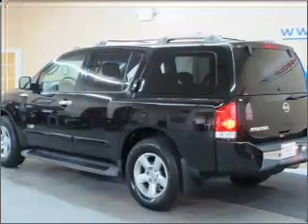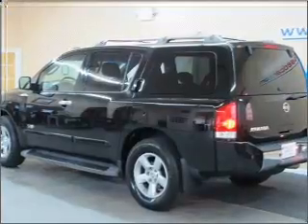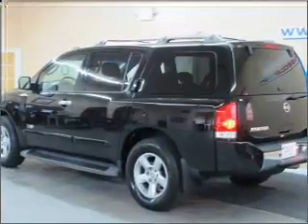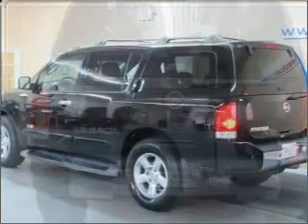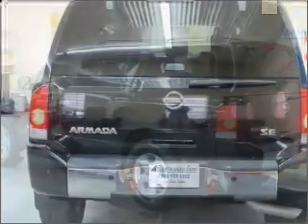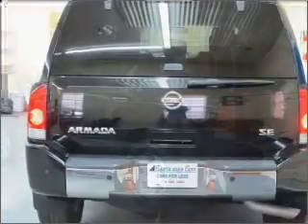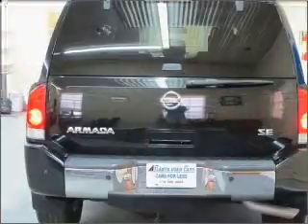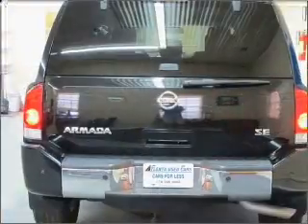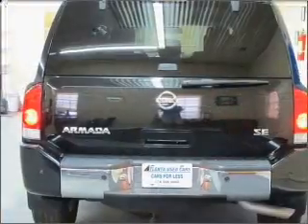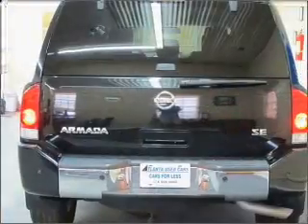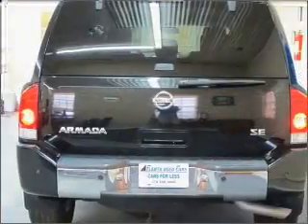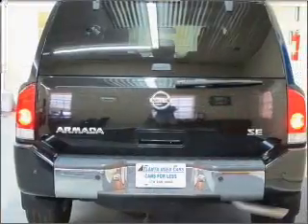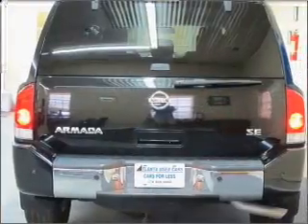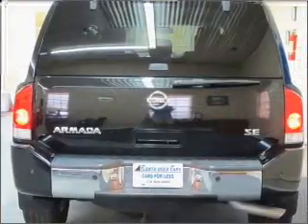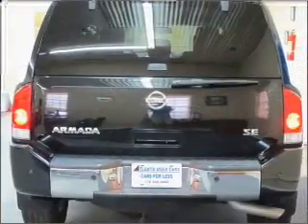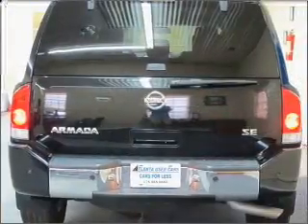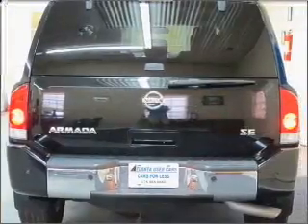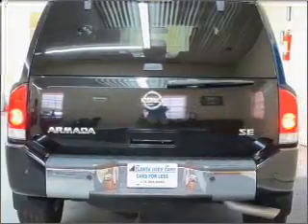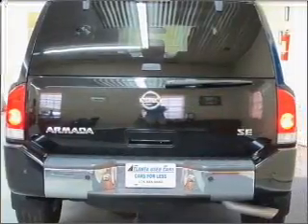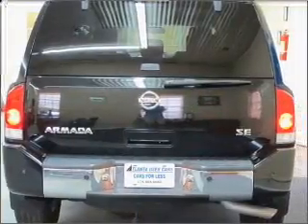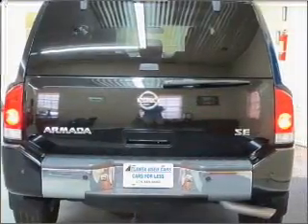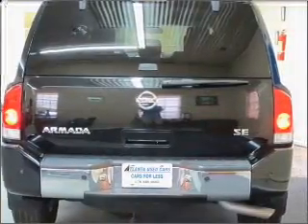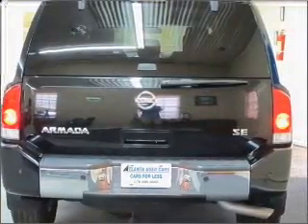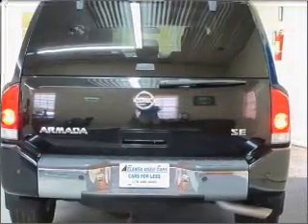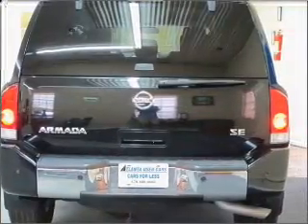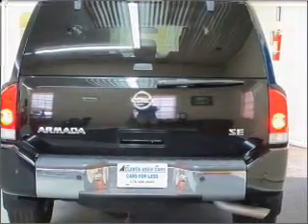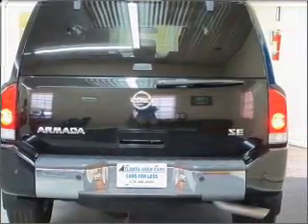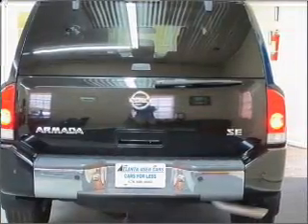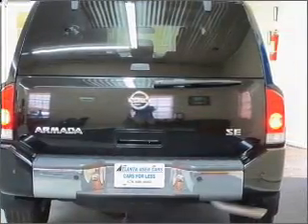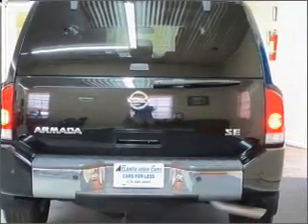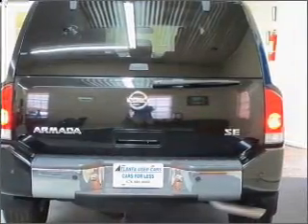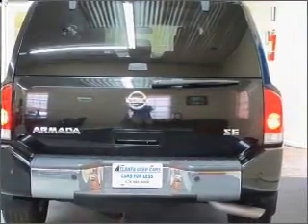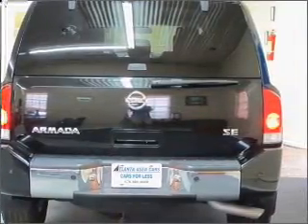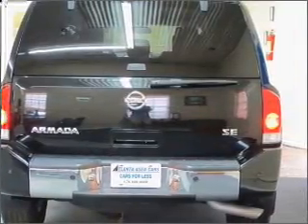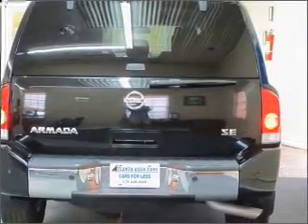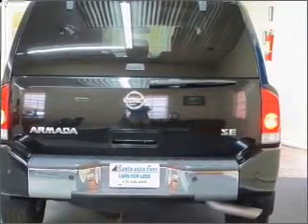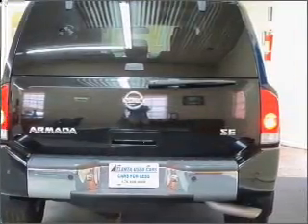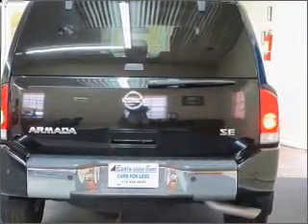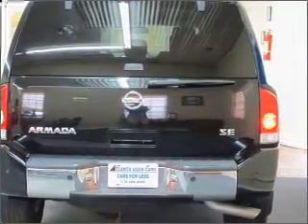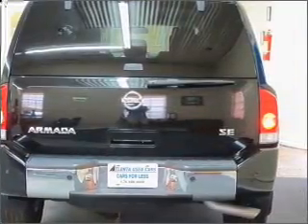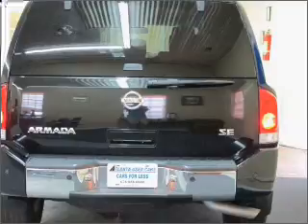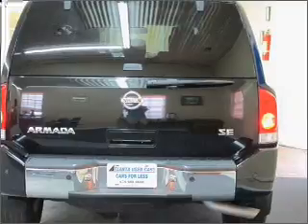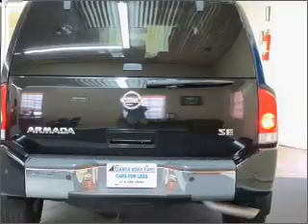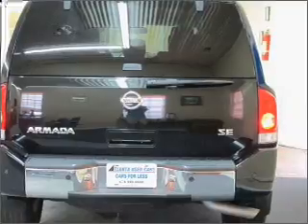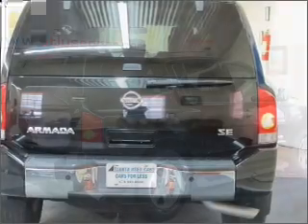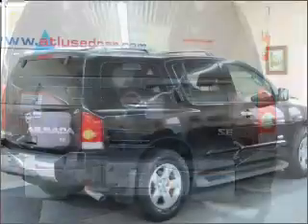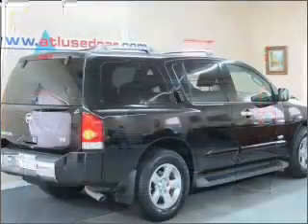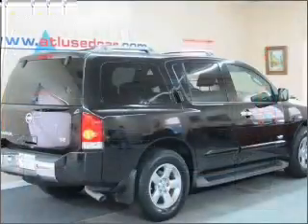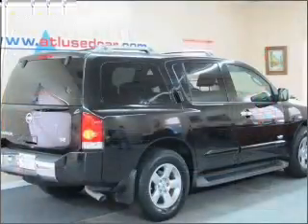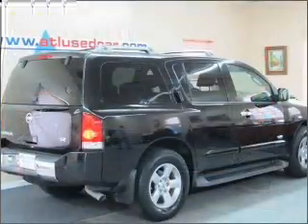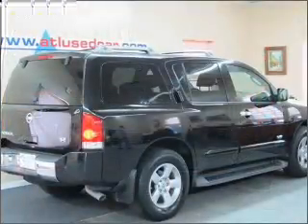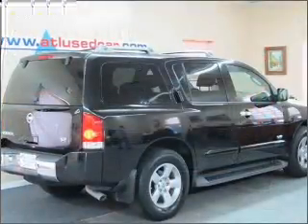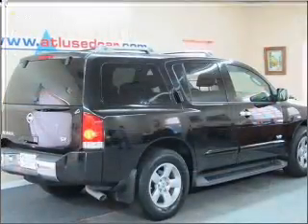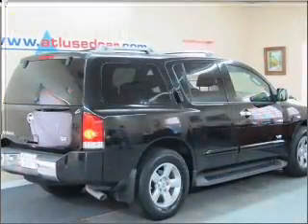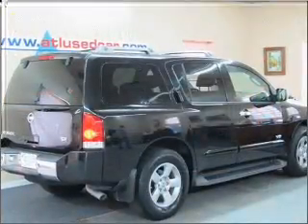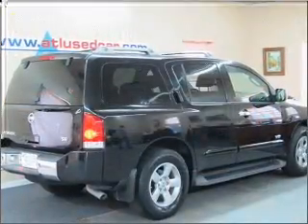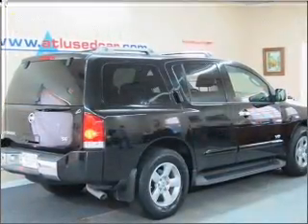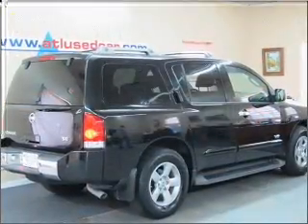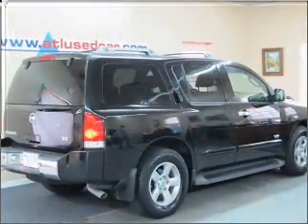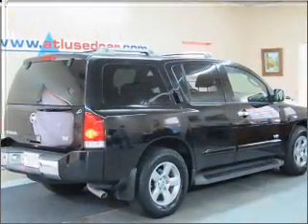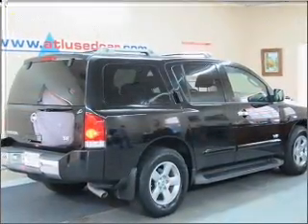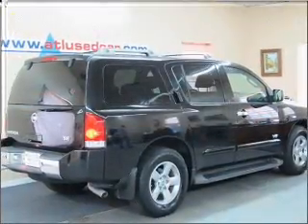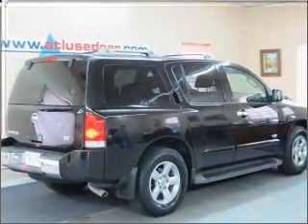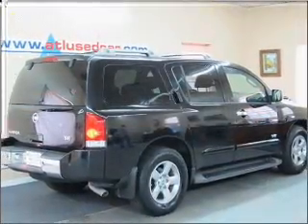Stand out from the crowd with premium wheels. You will appreciate the safety feature of anti-lock brakes. Indulge in the comfort of heated seats.